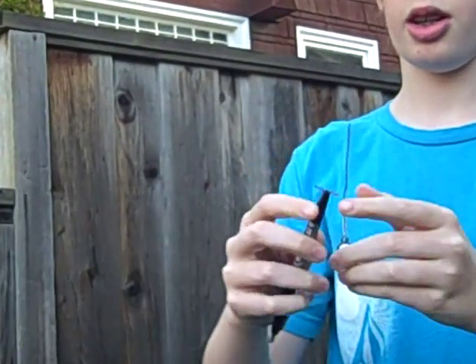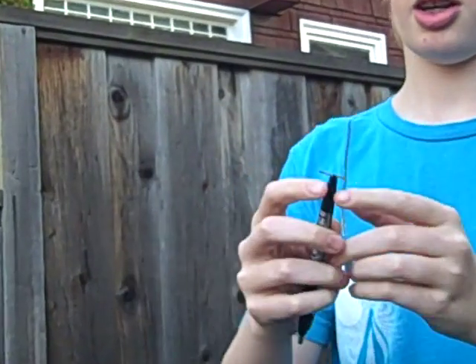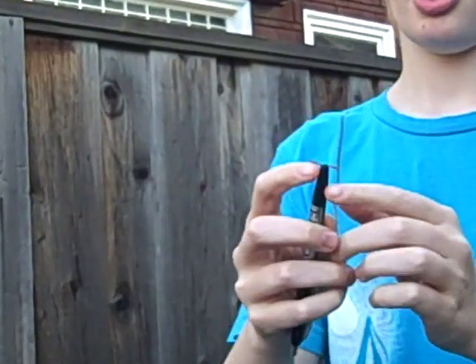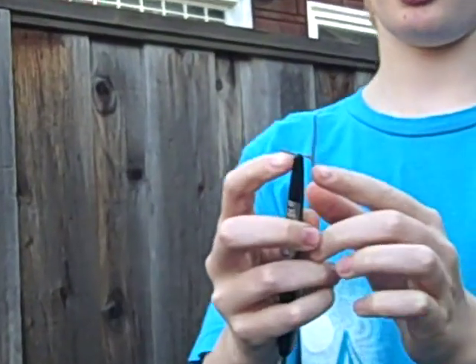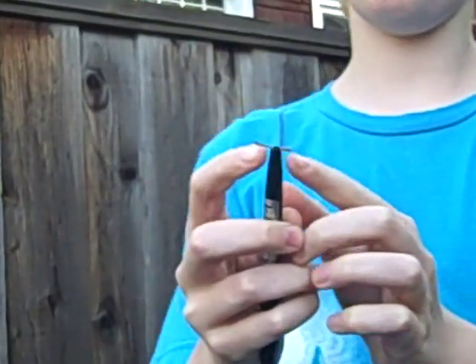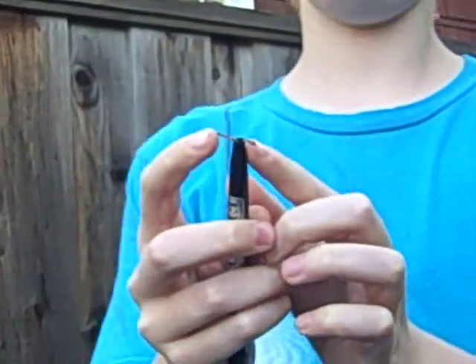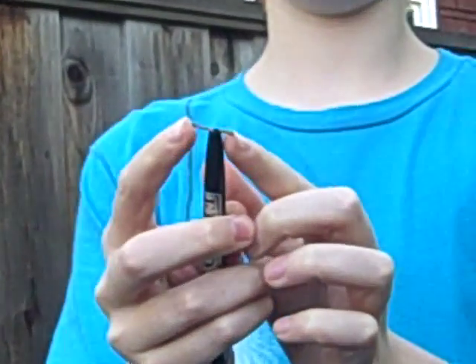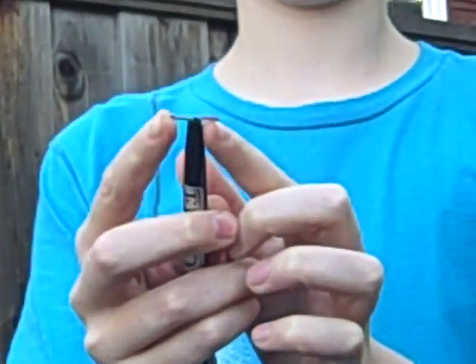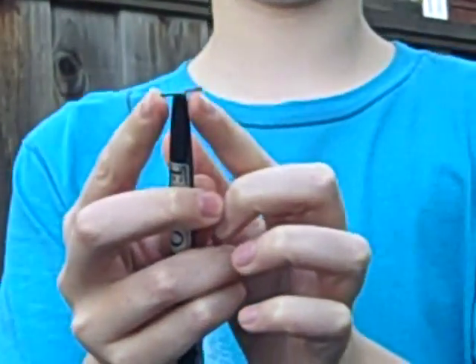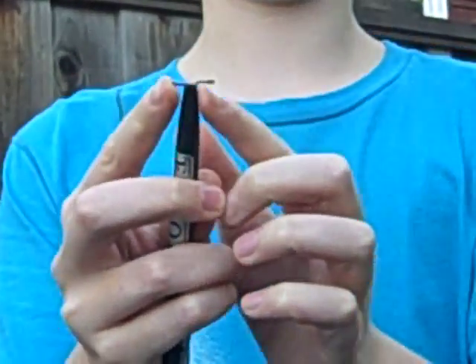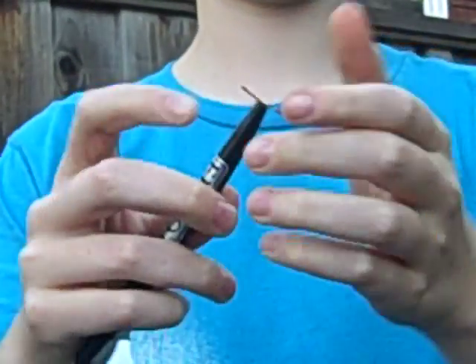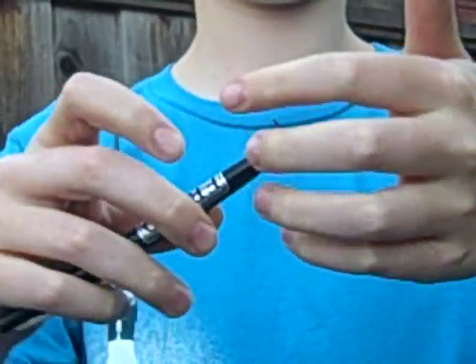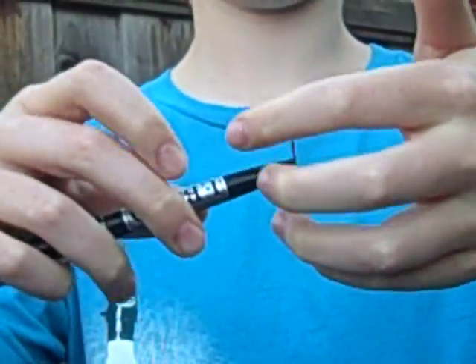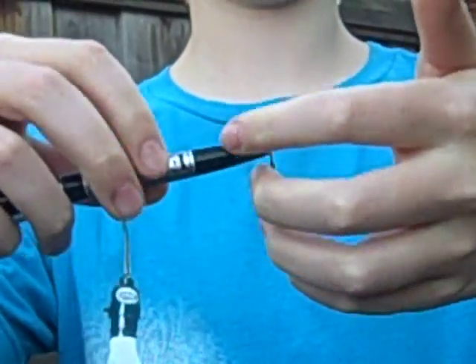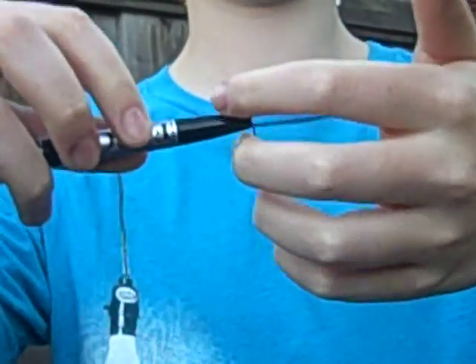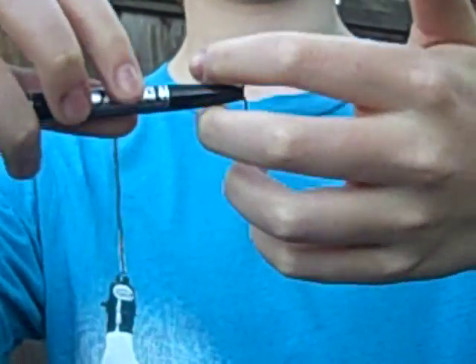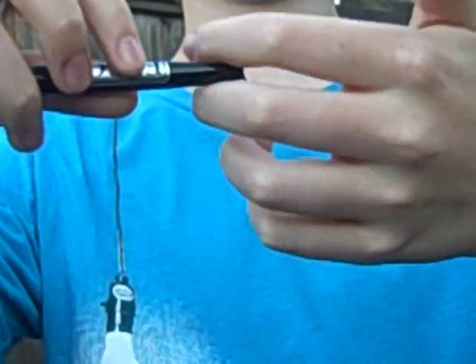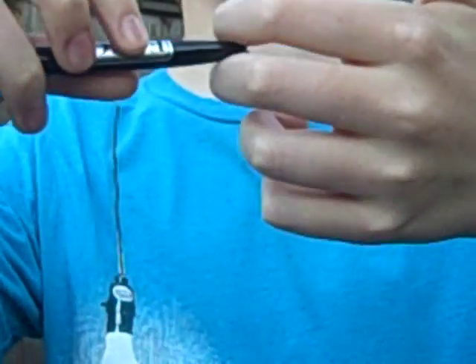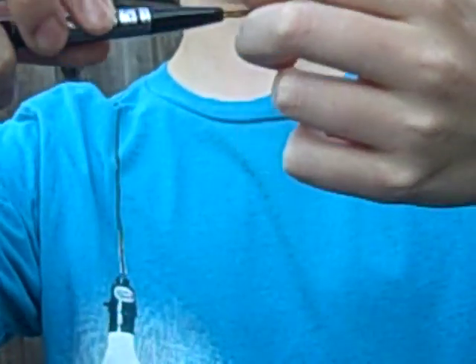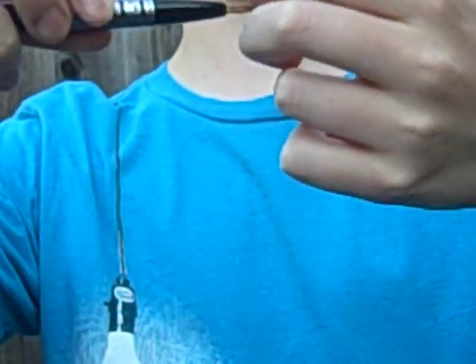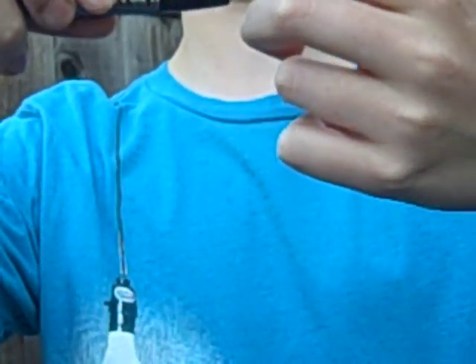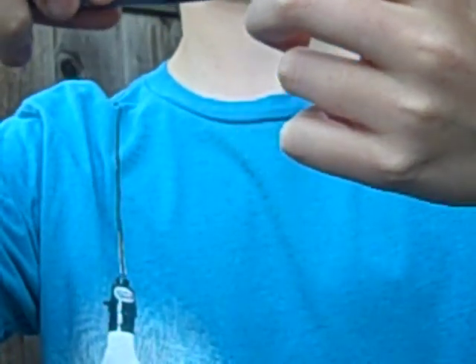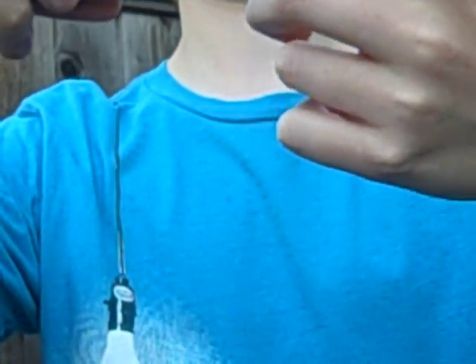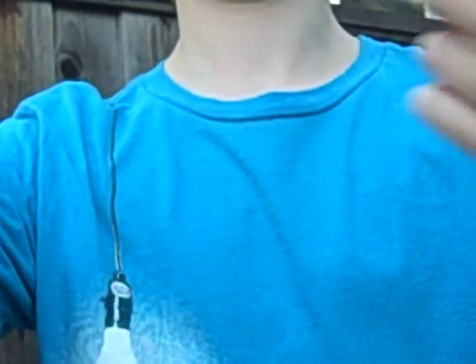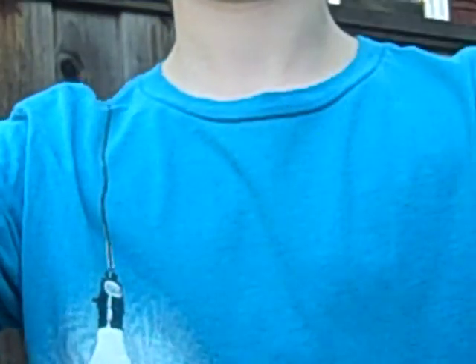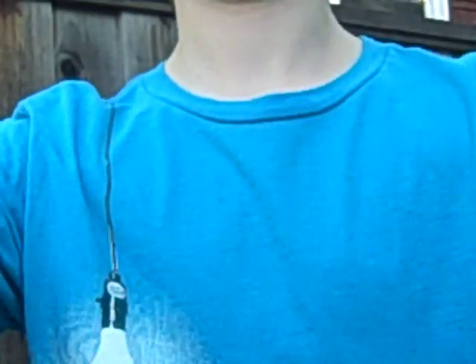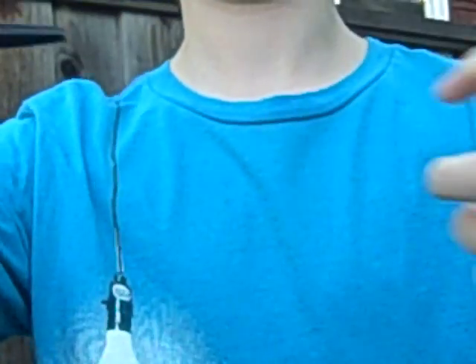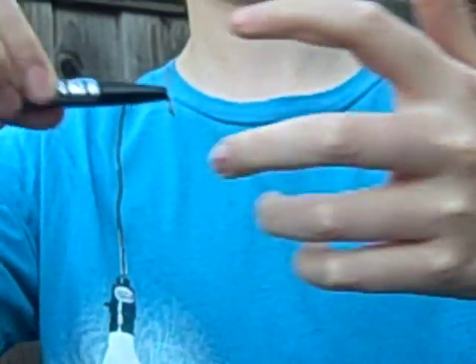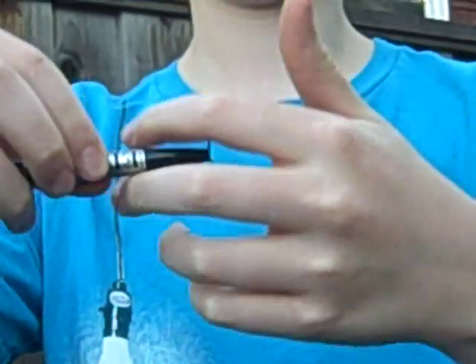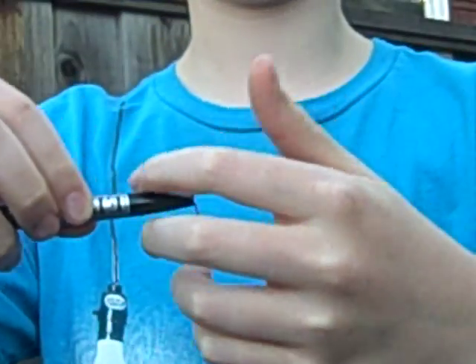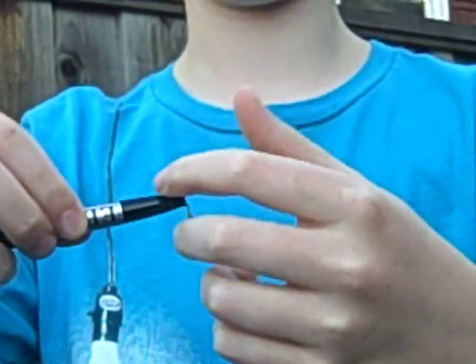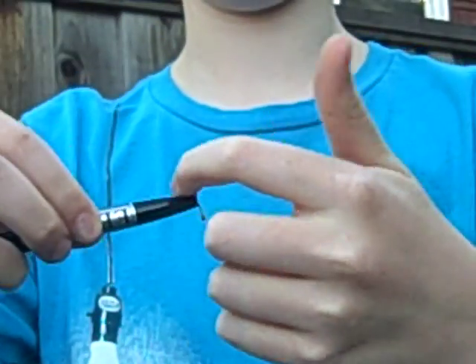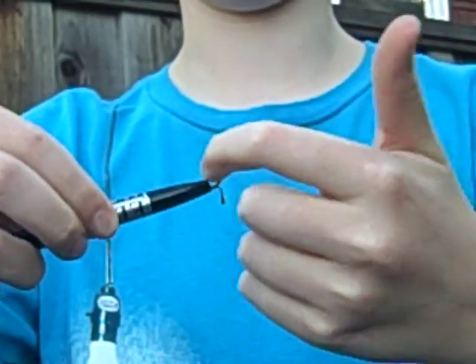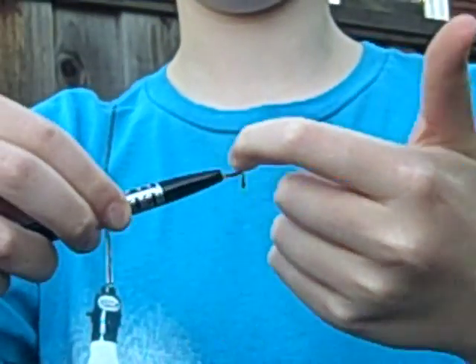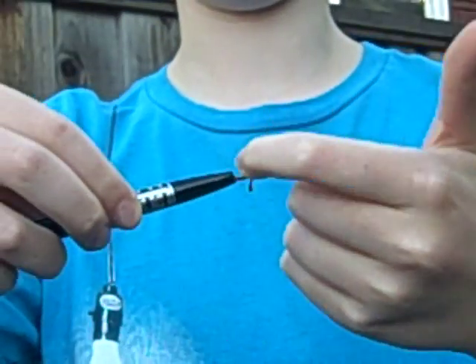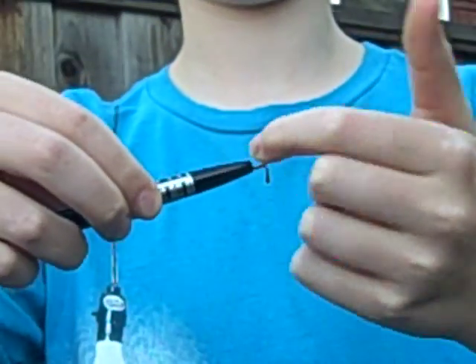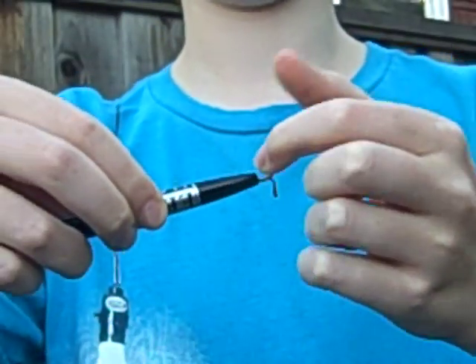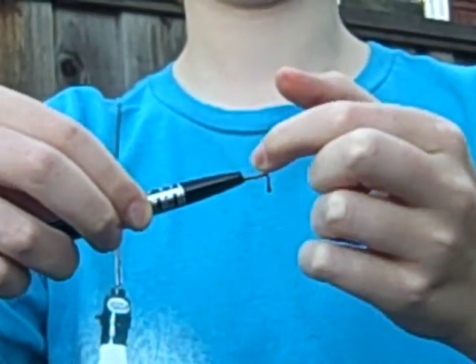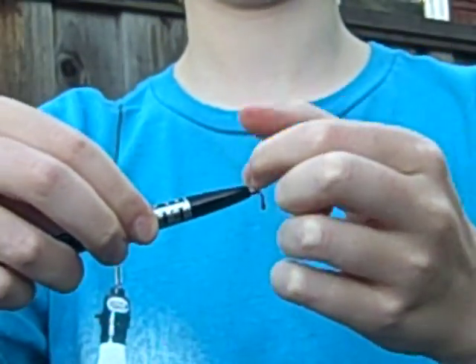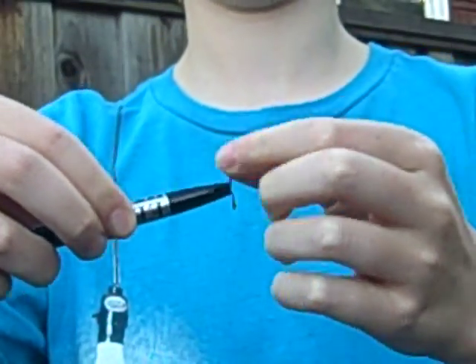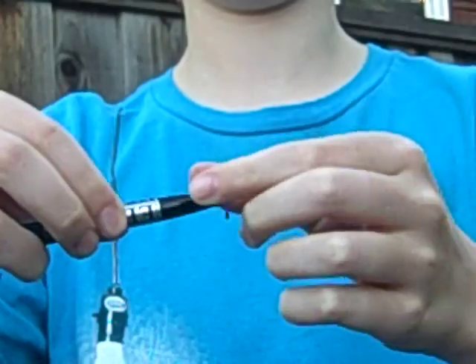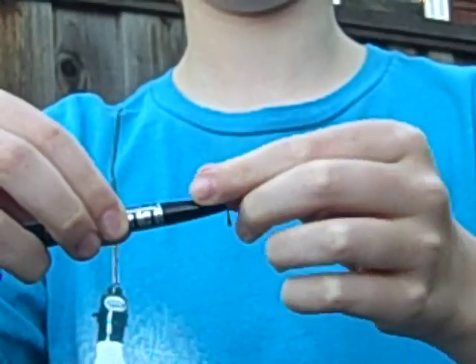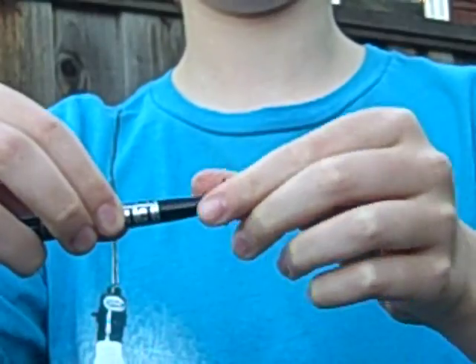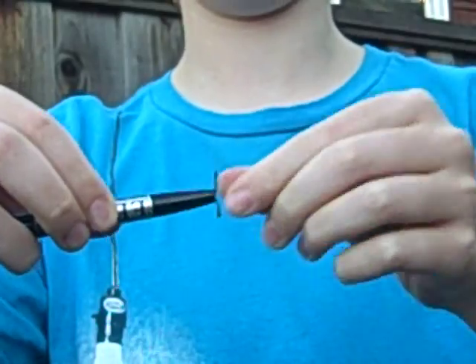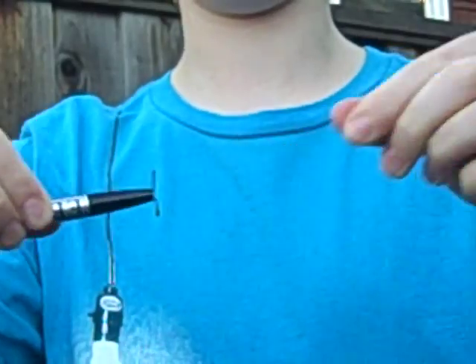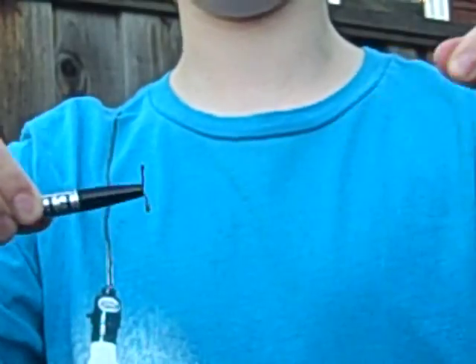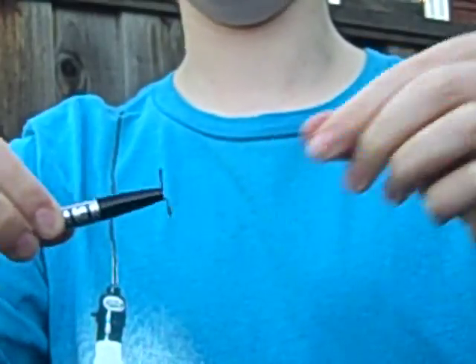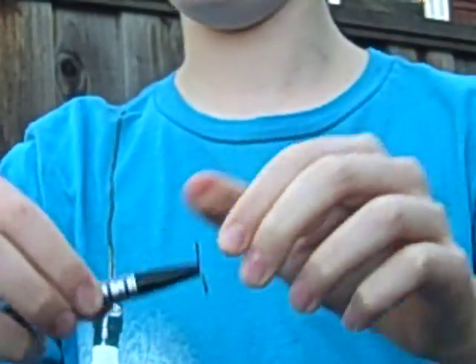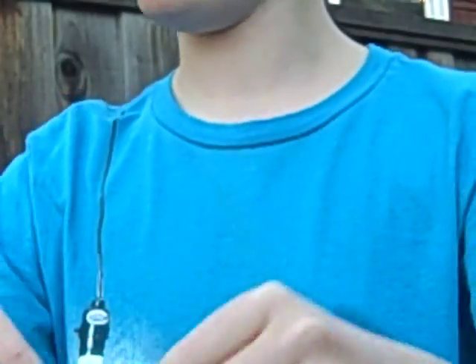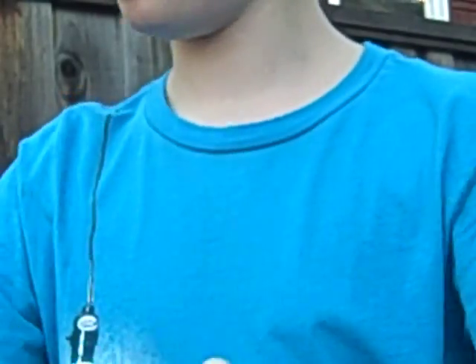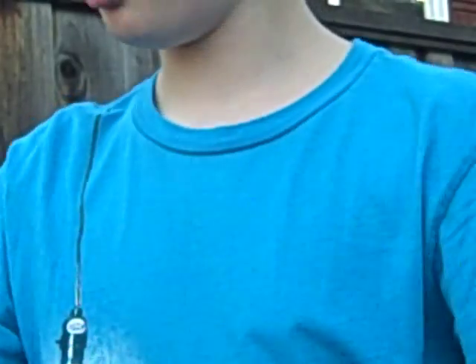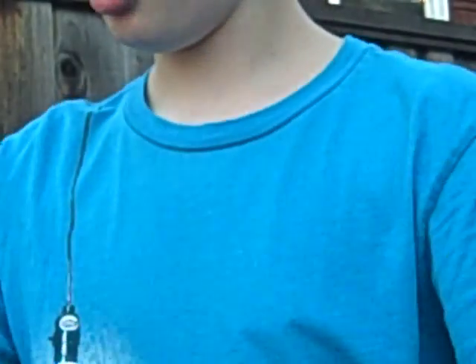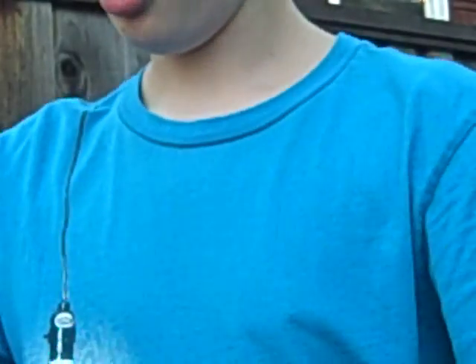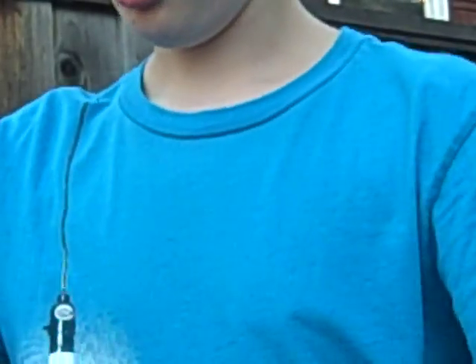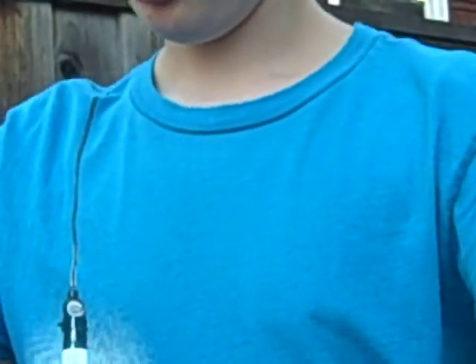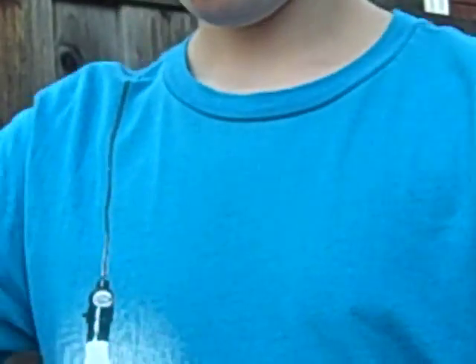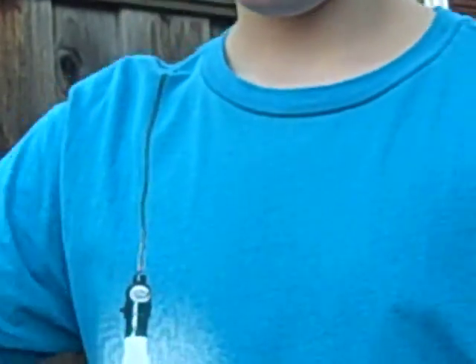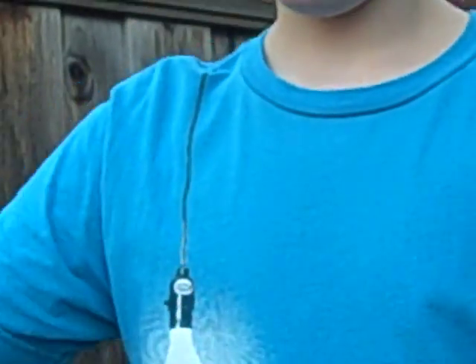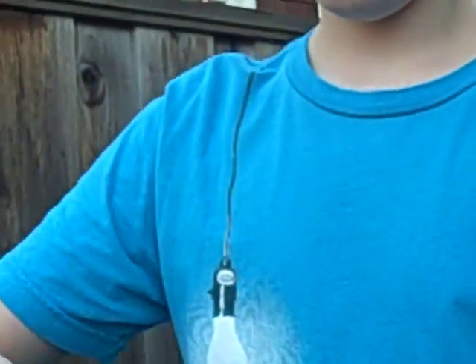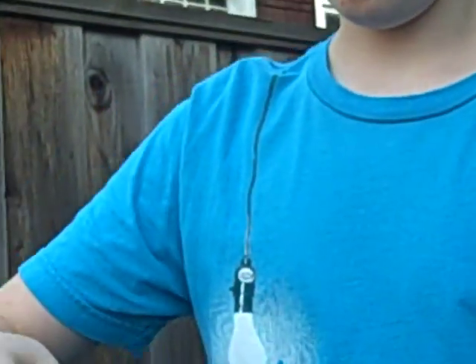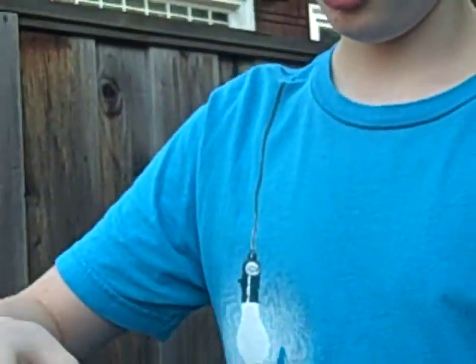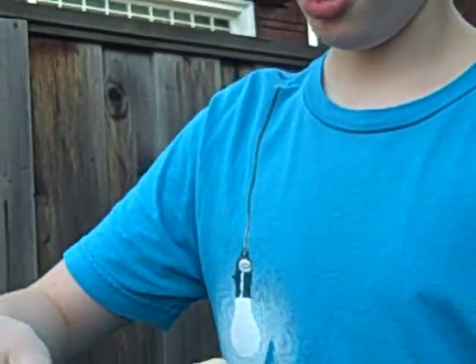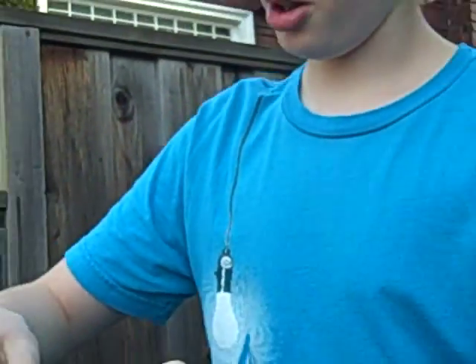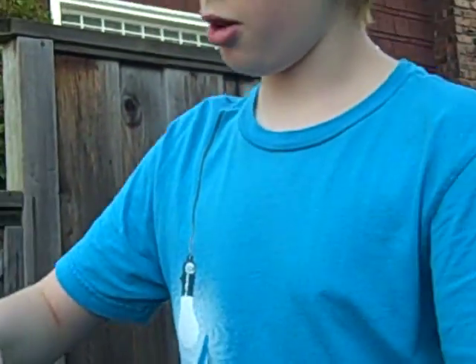And I bent both, so you can go like this instead of just one and pull it. Here, I'll show you.